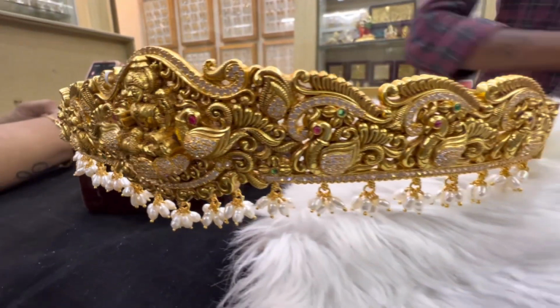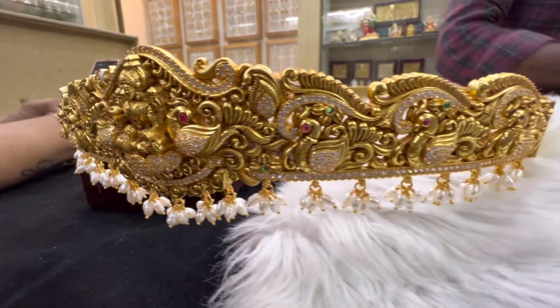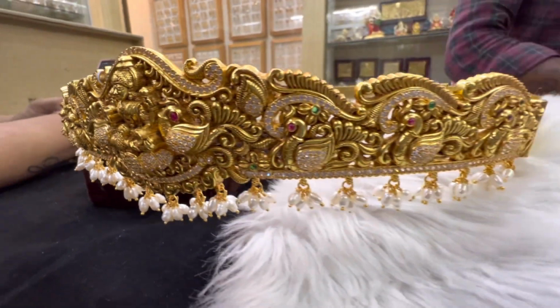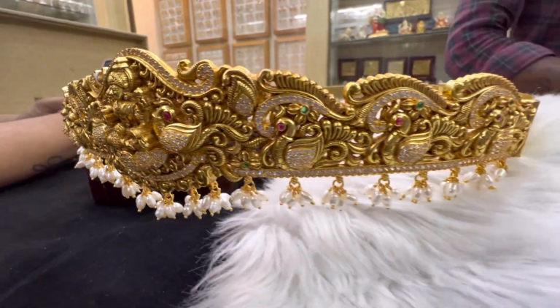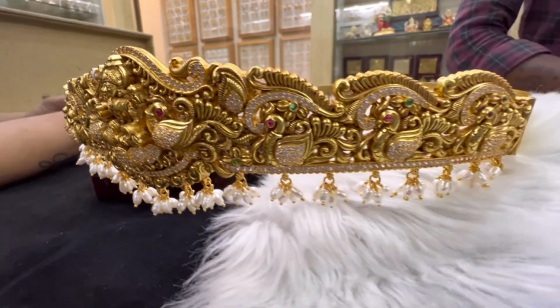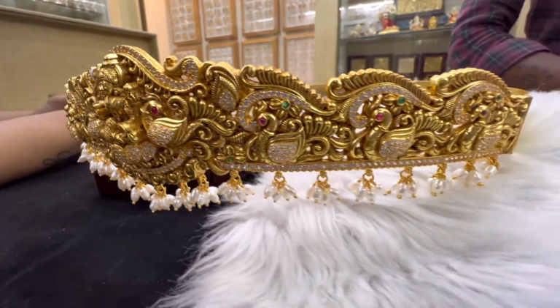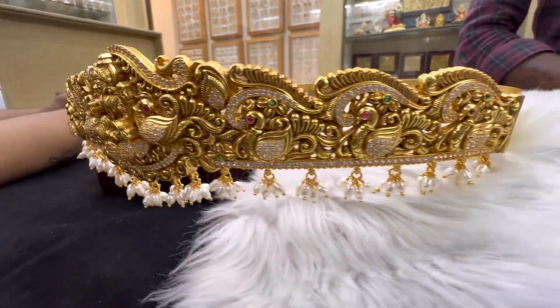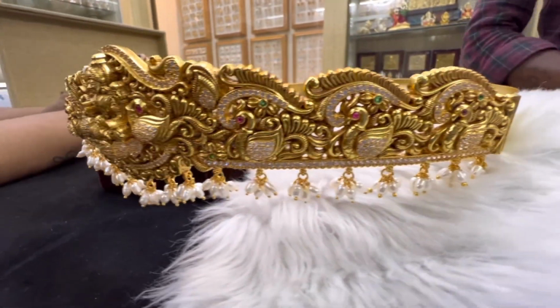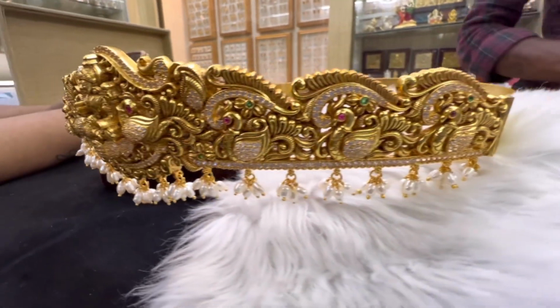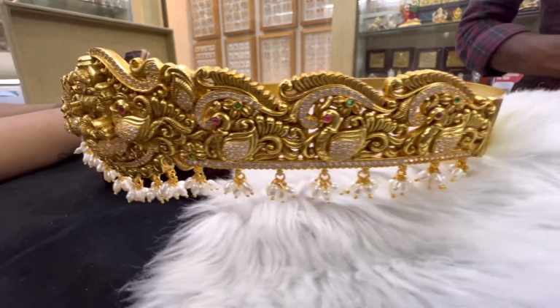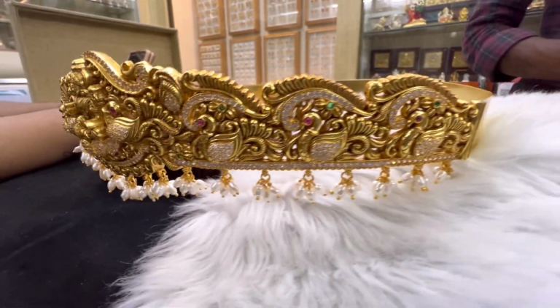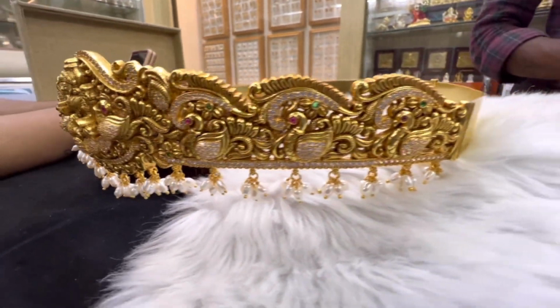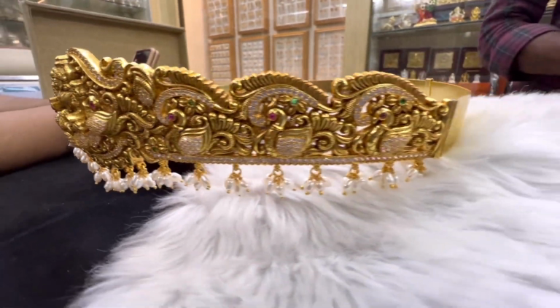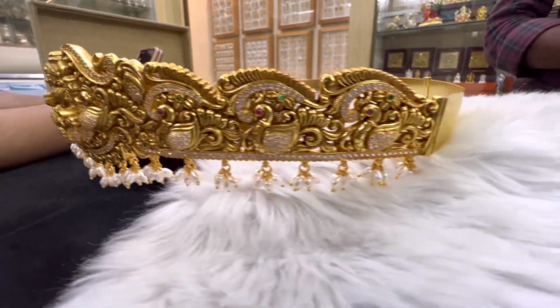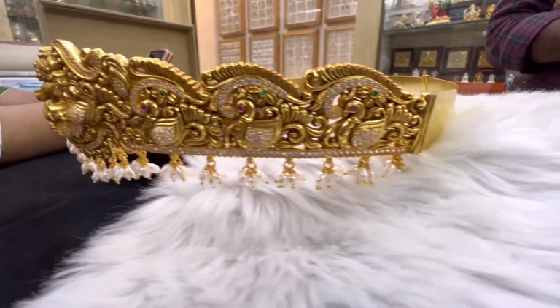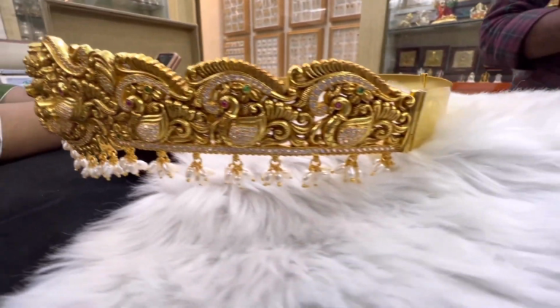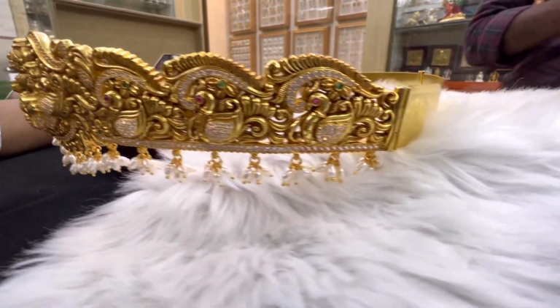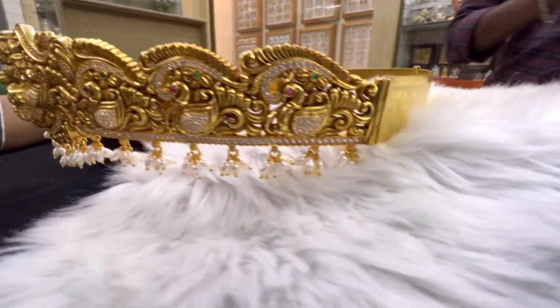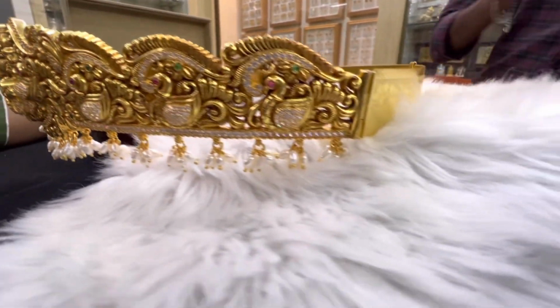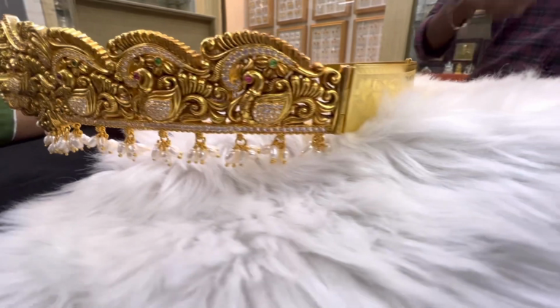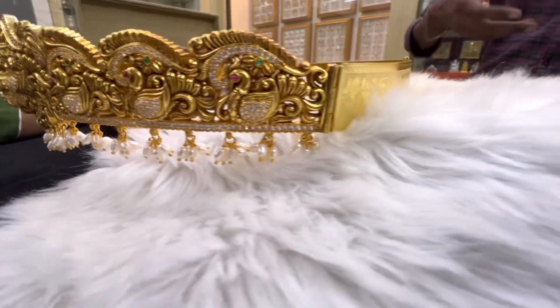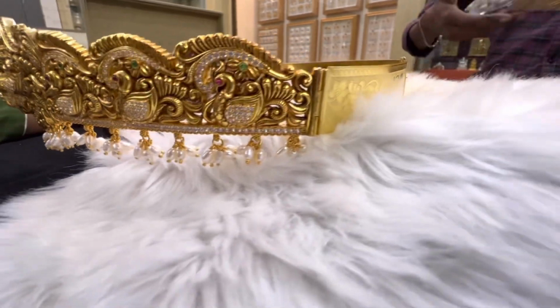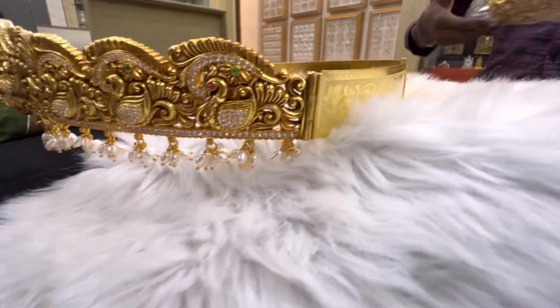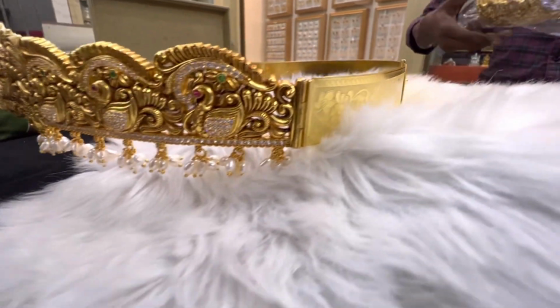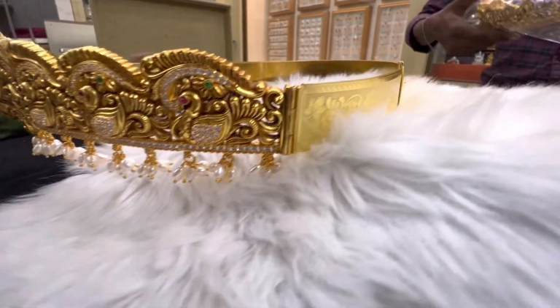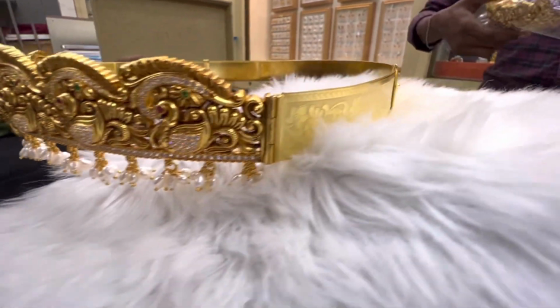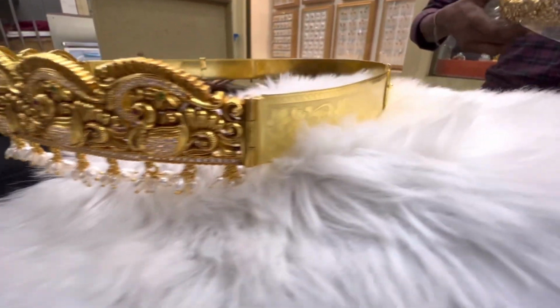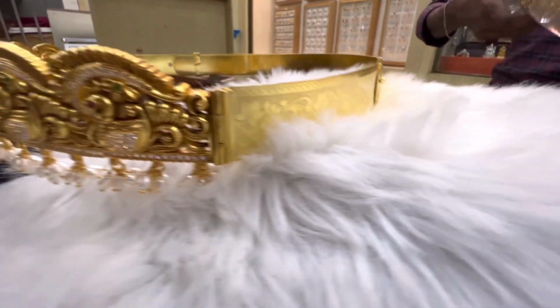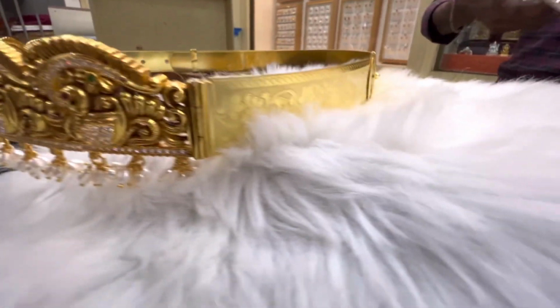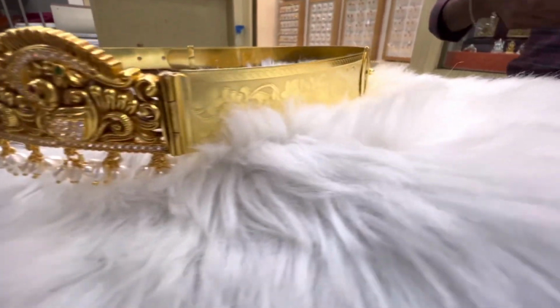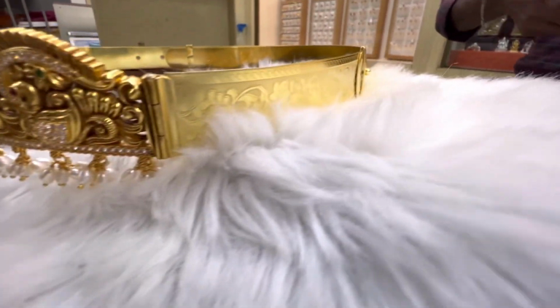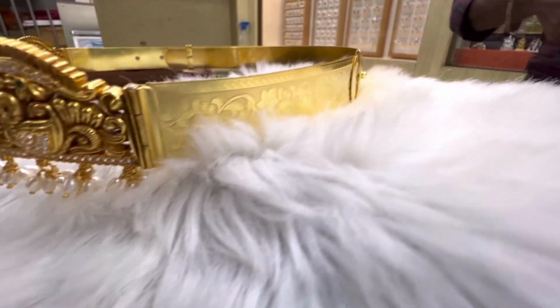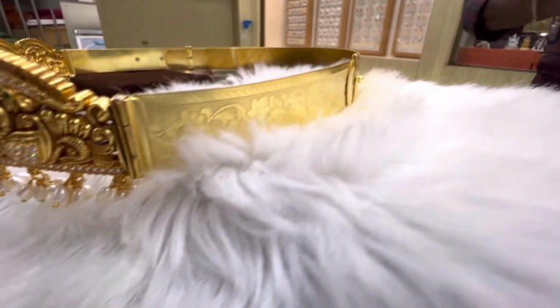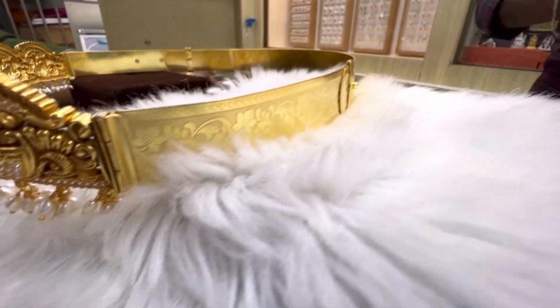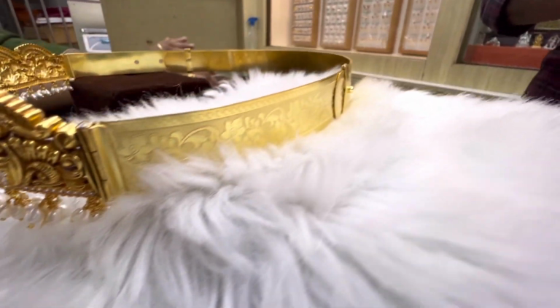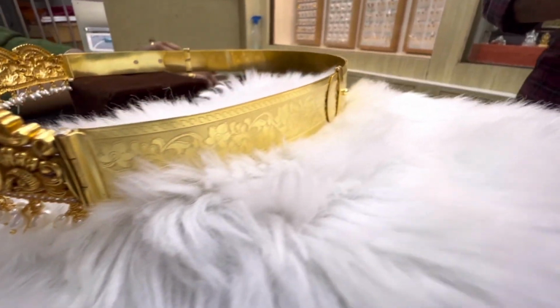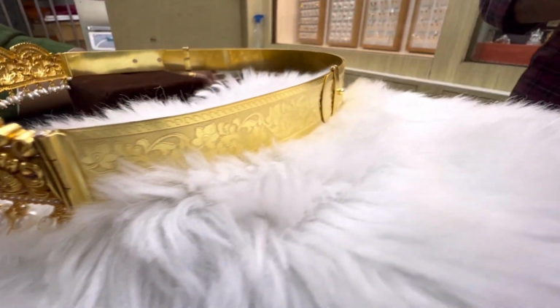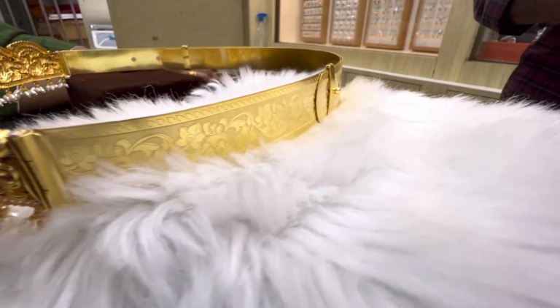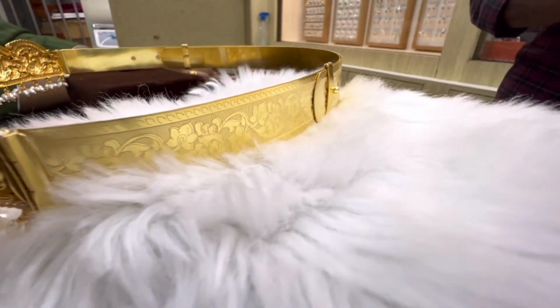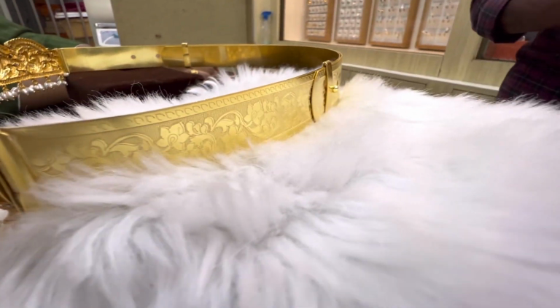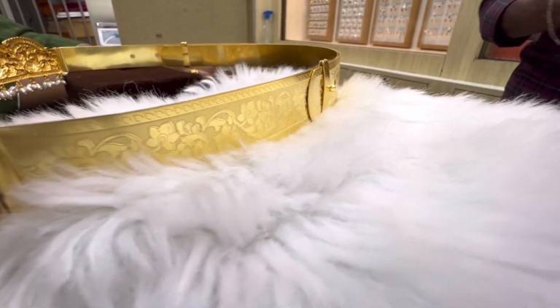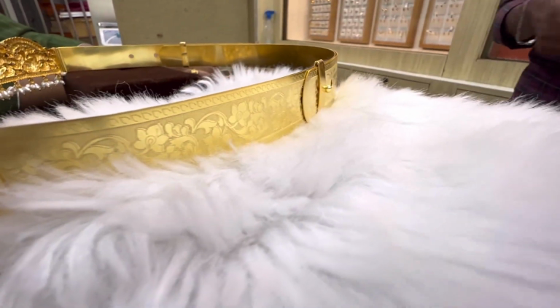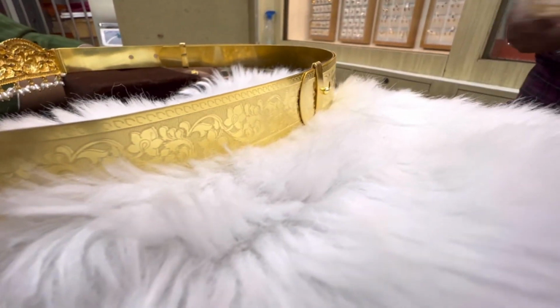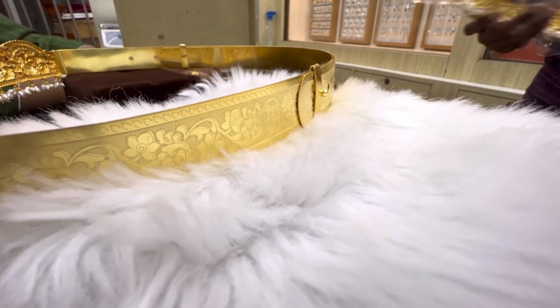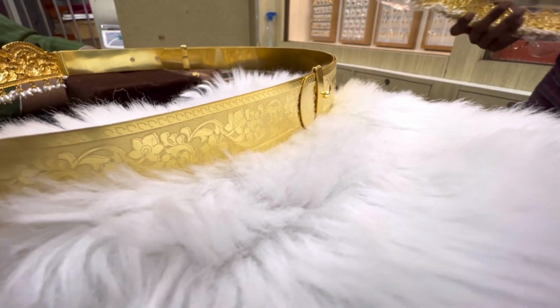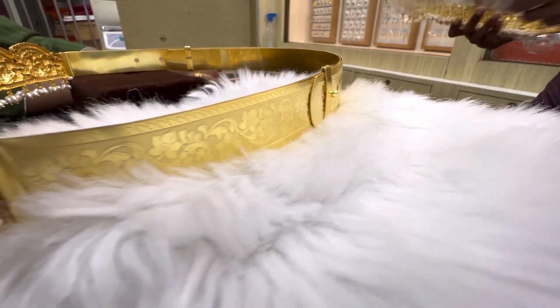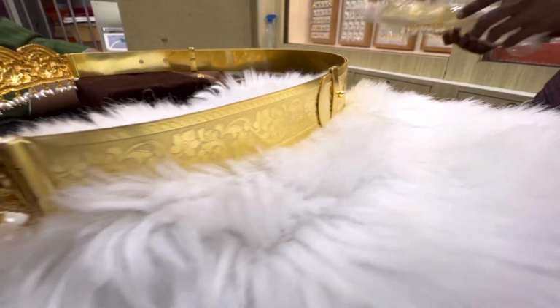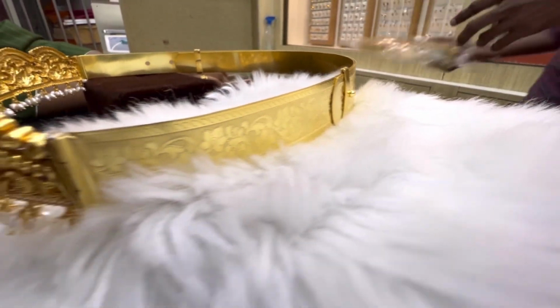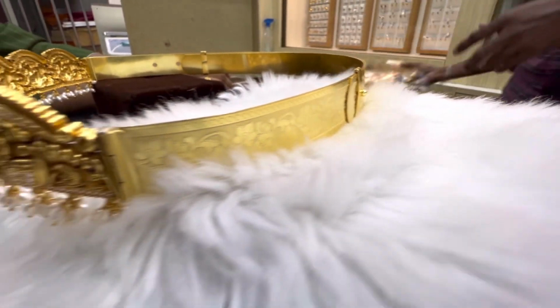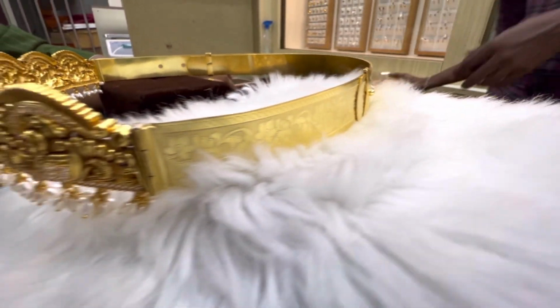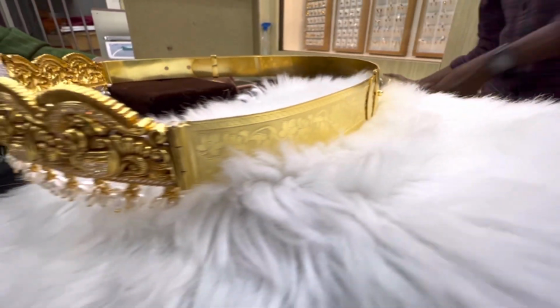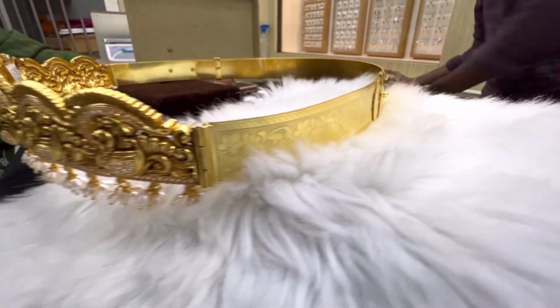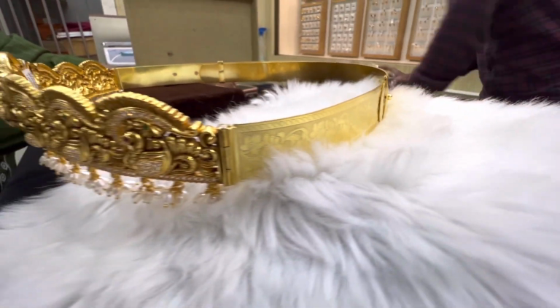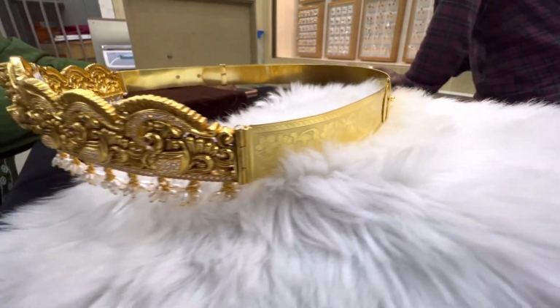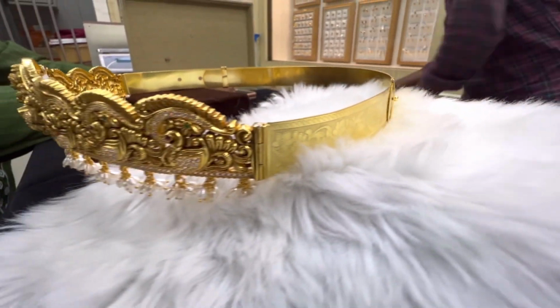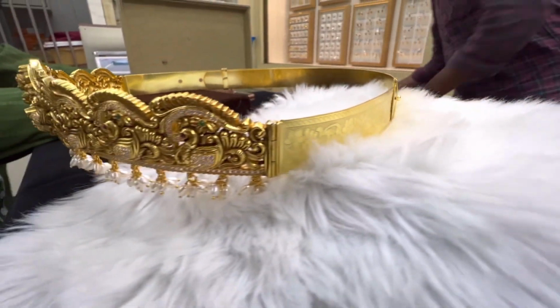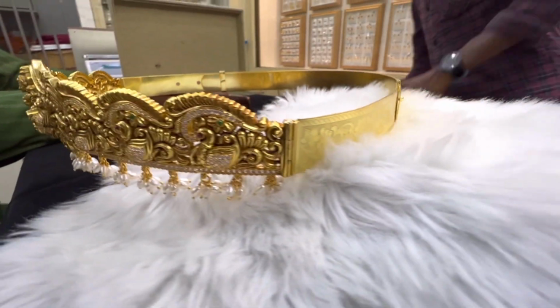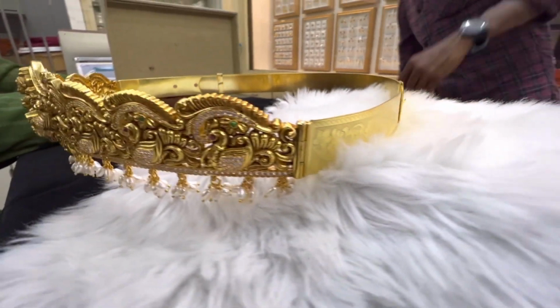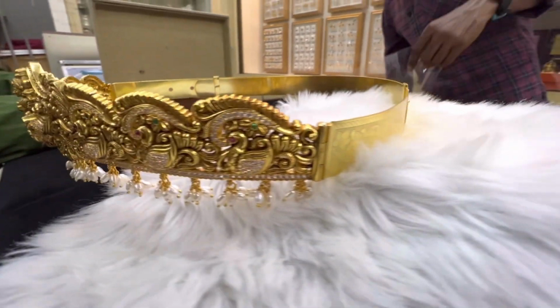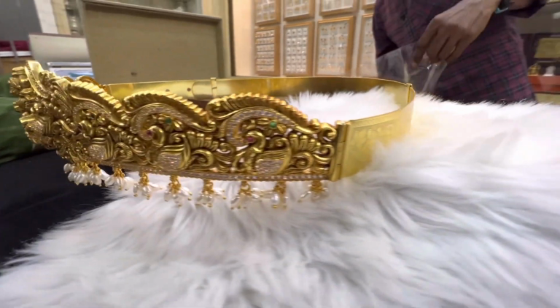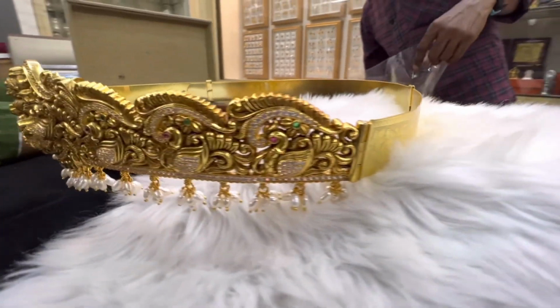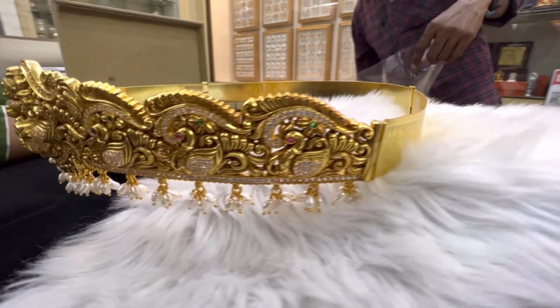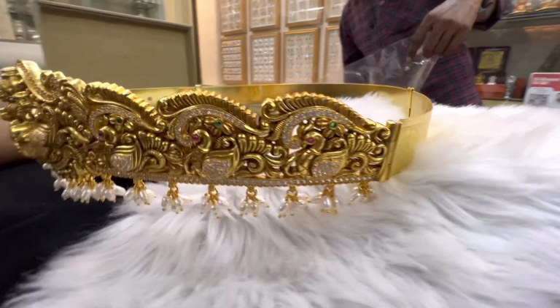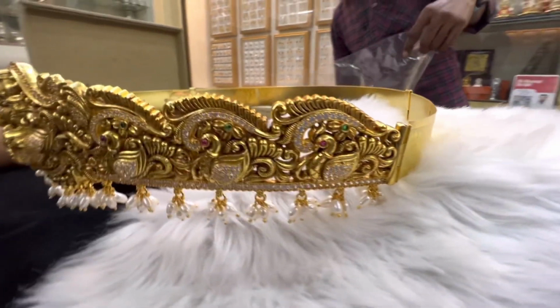This is a stone — extraordinary looks. The first one is peacocks. The first is a belt, and the second one is very extraordinary.